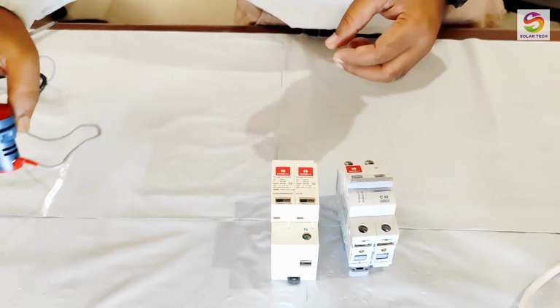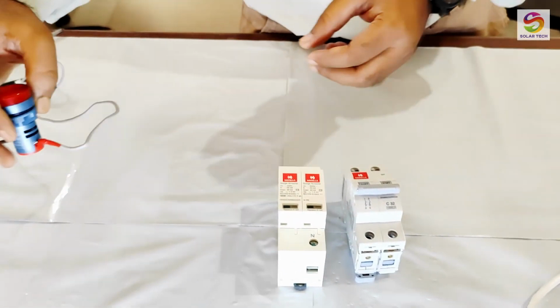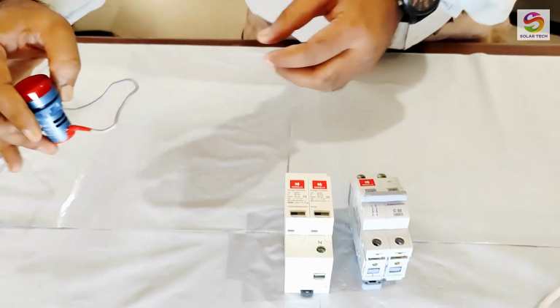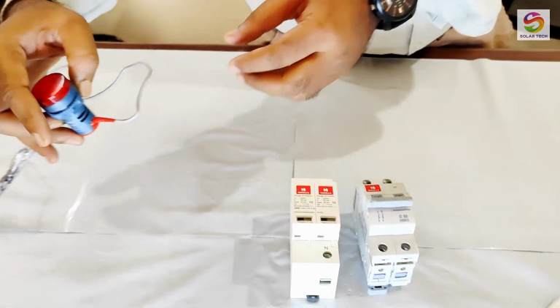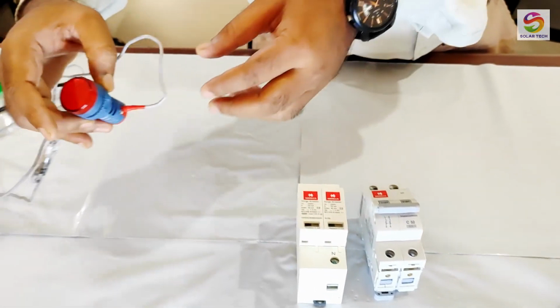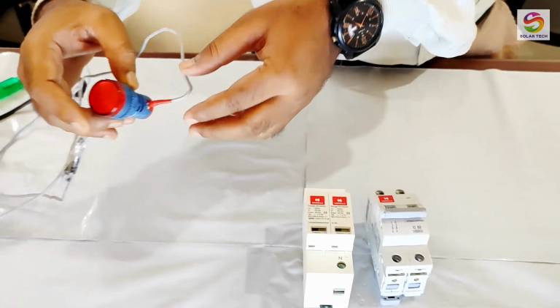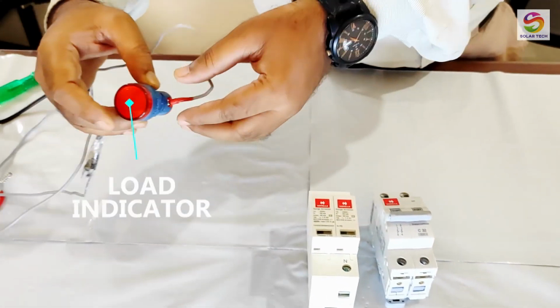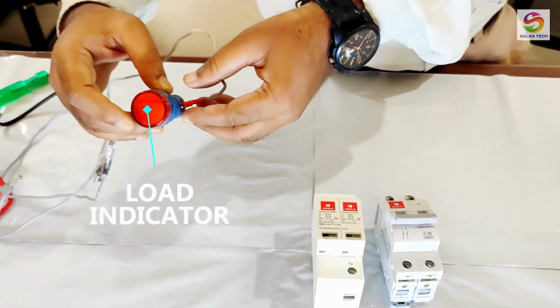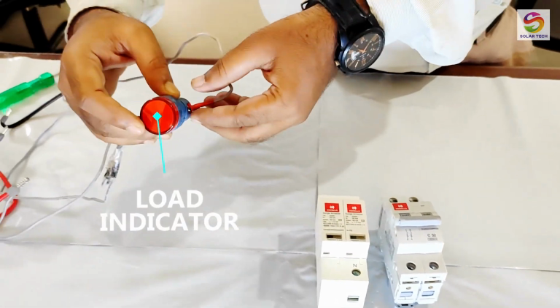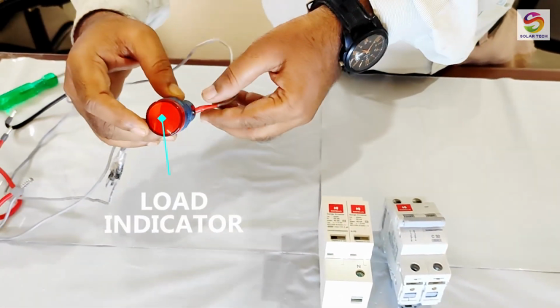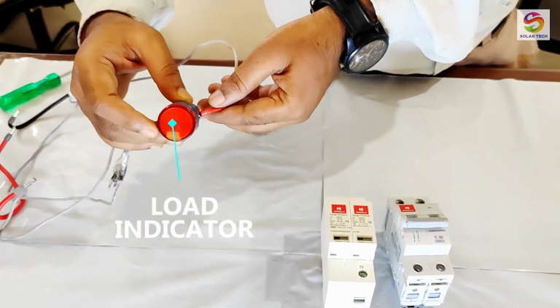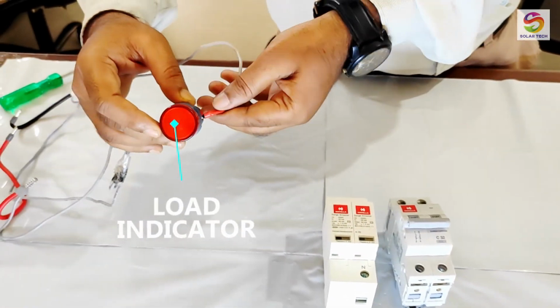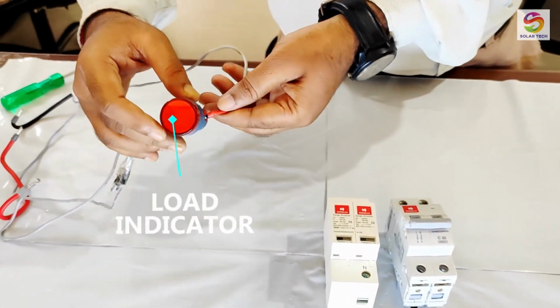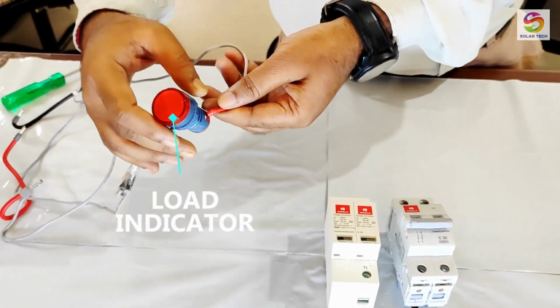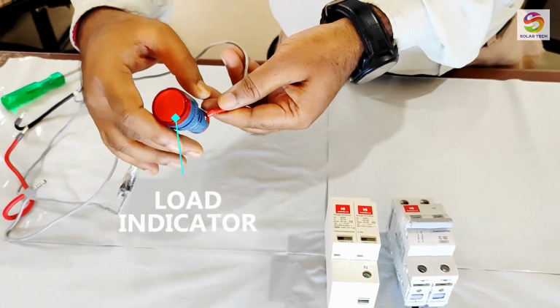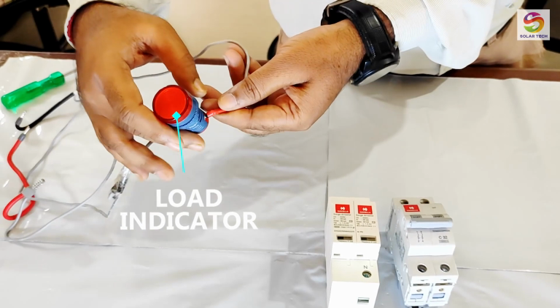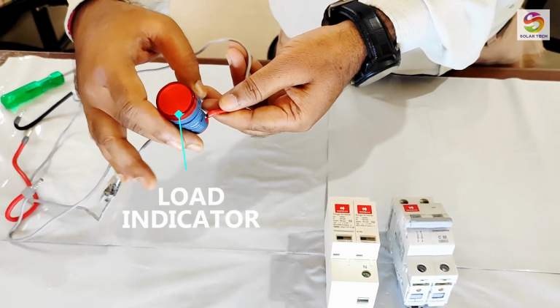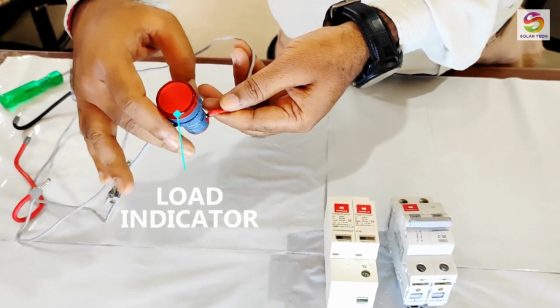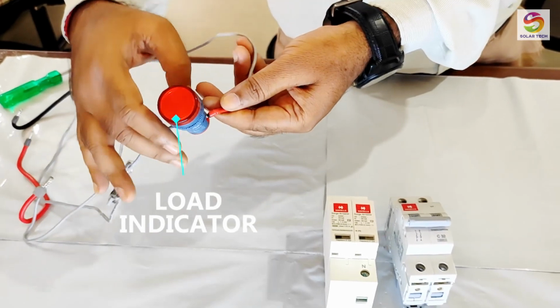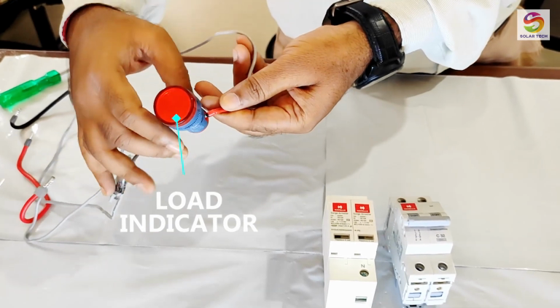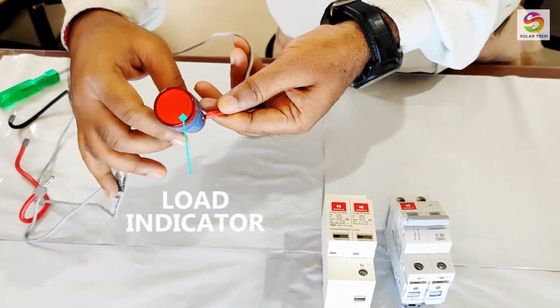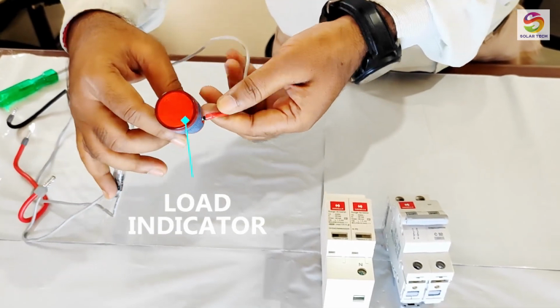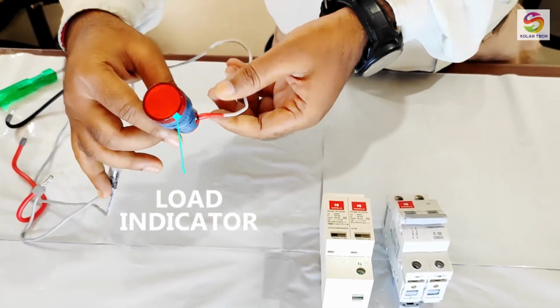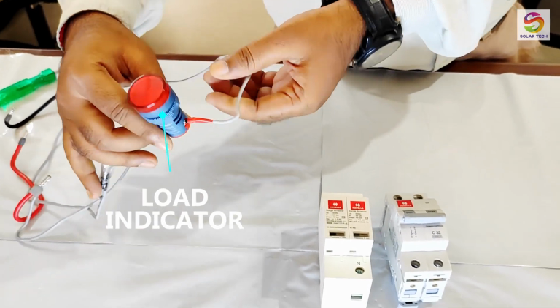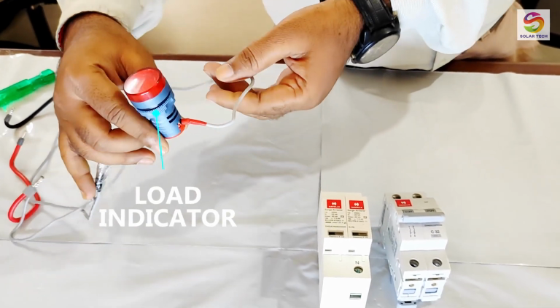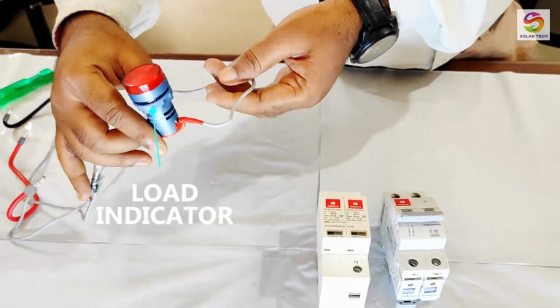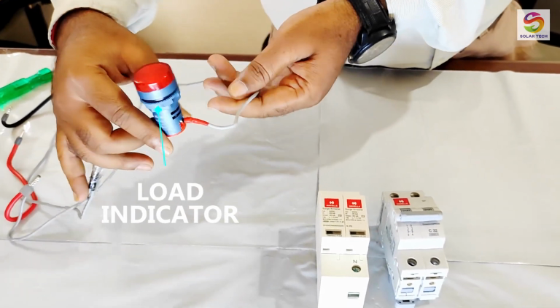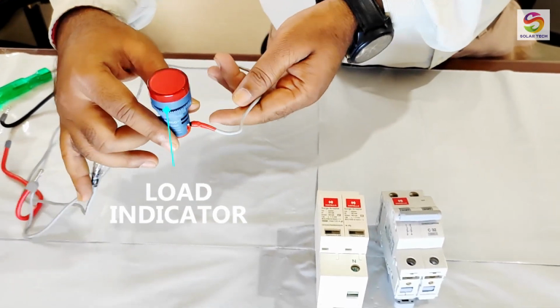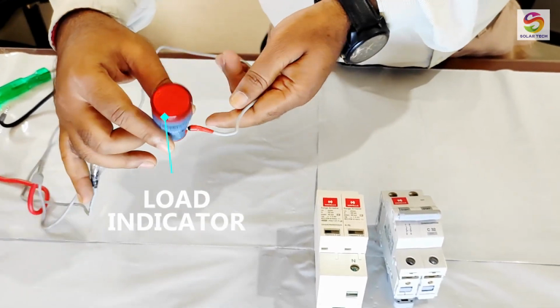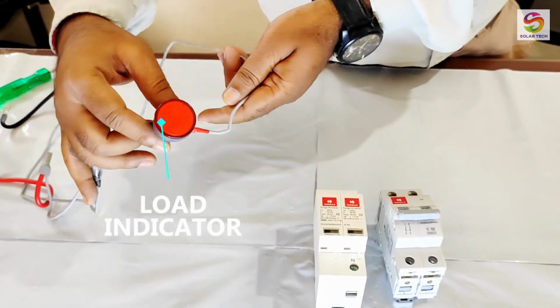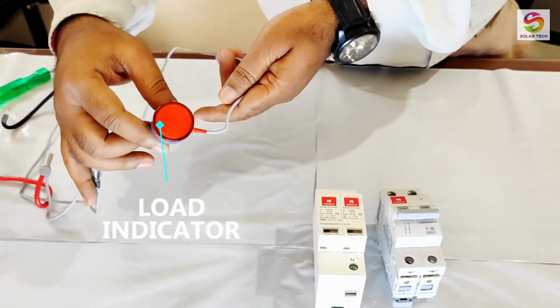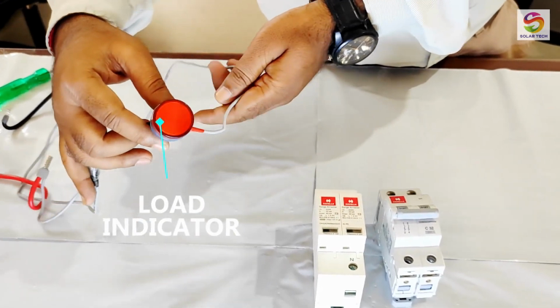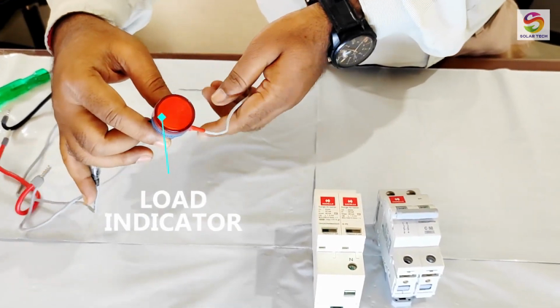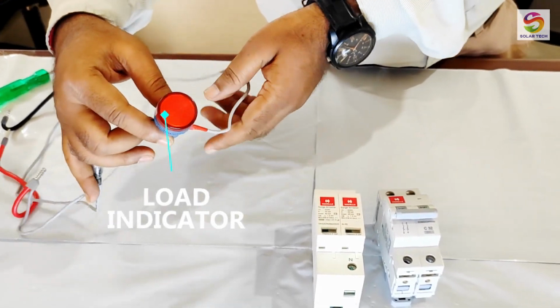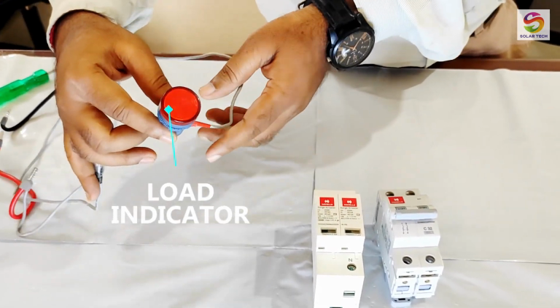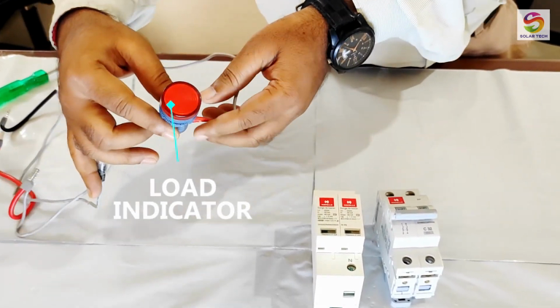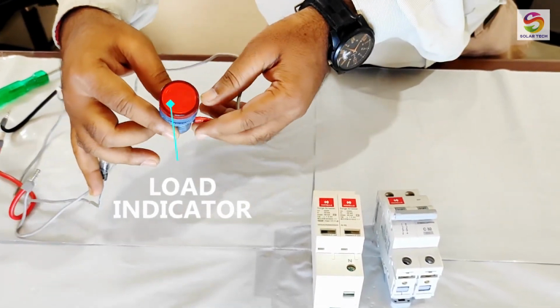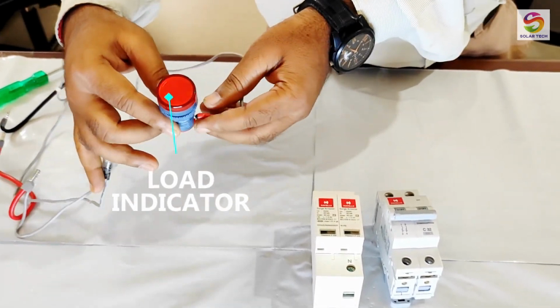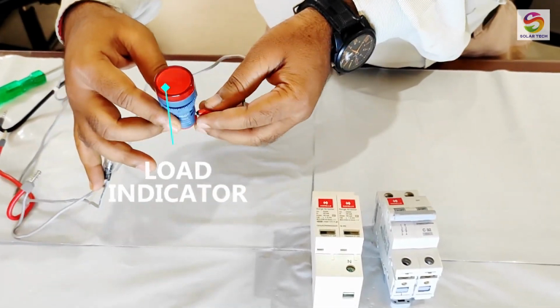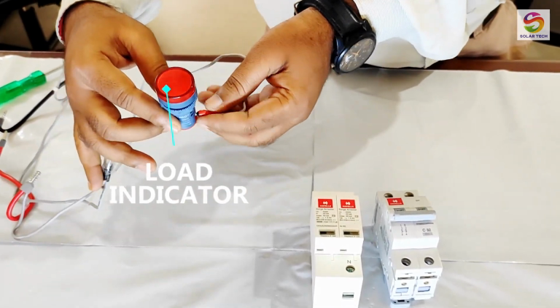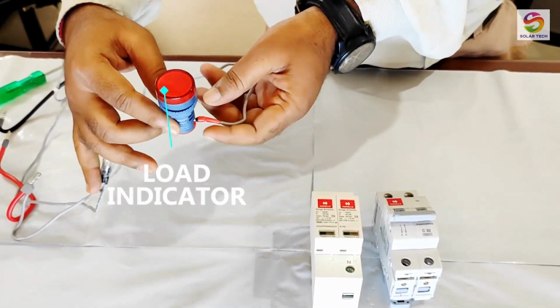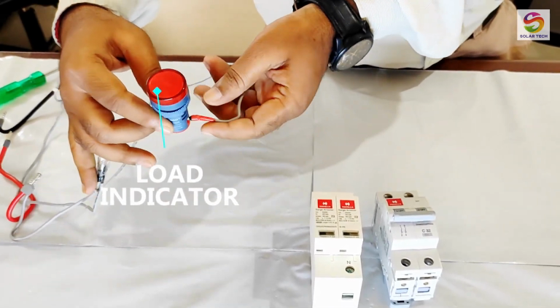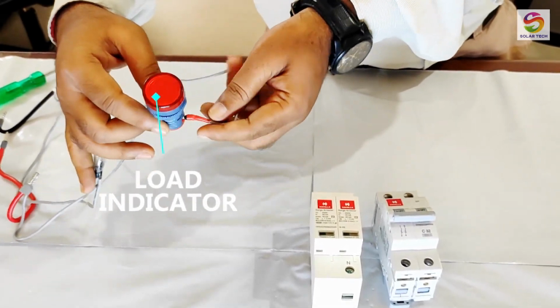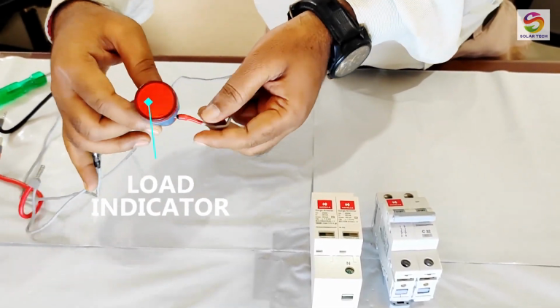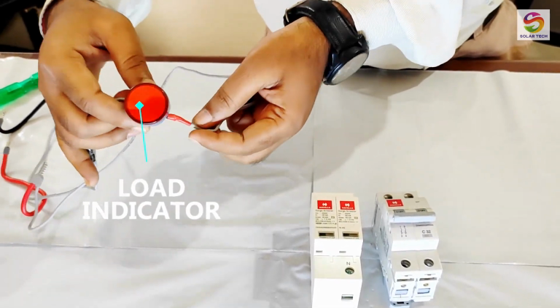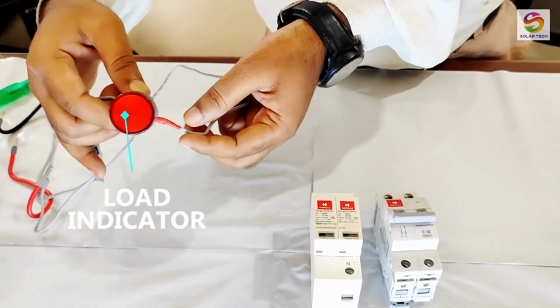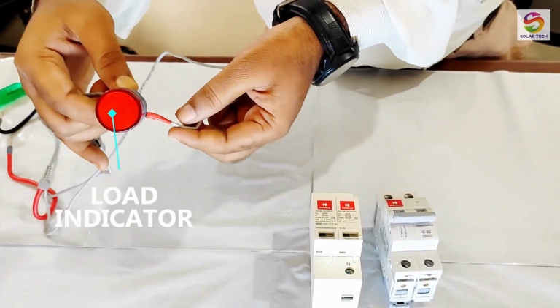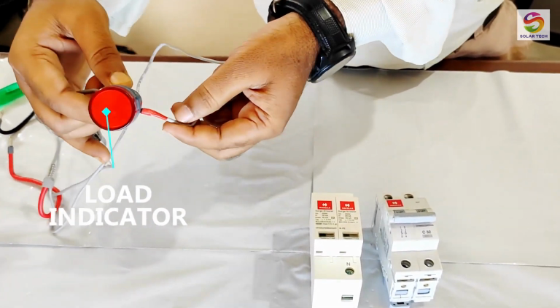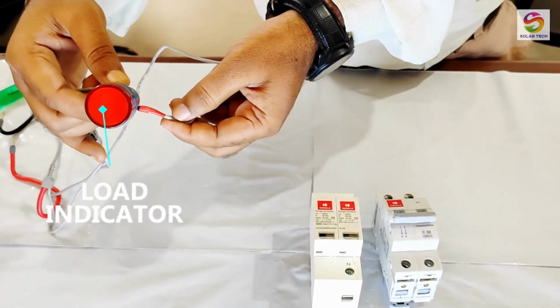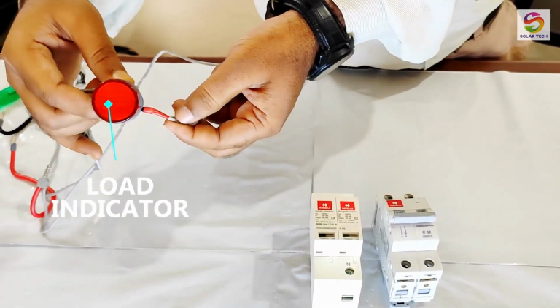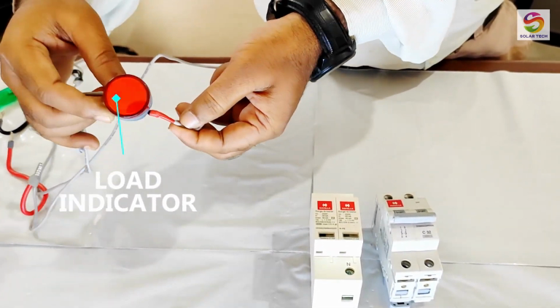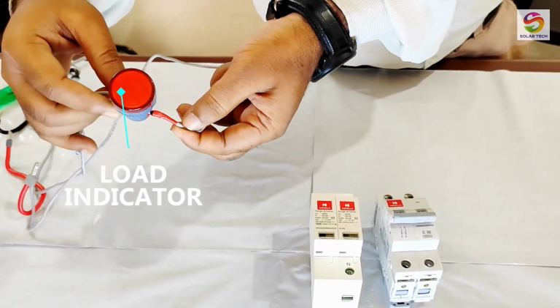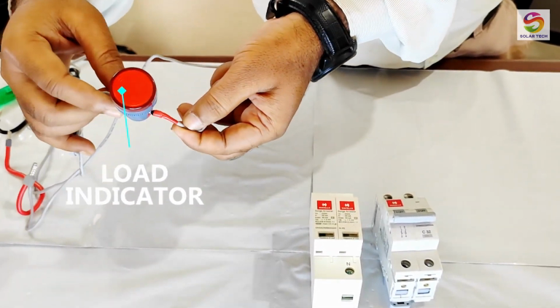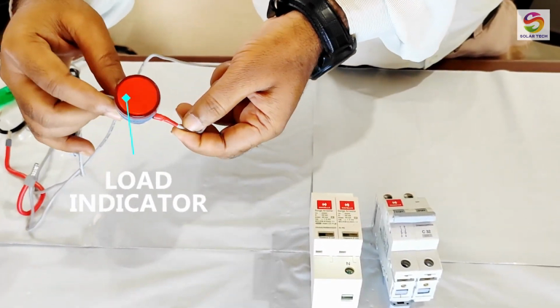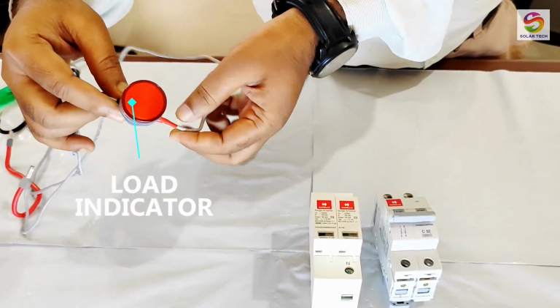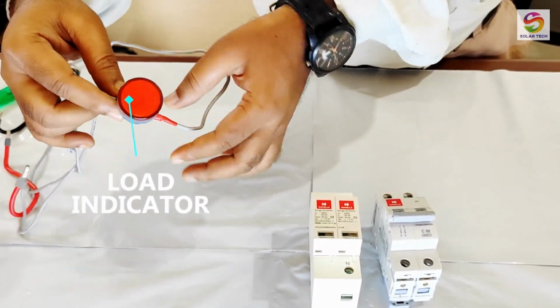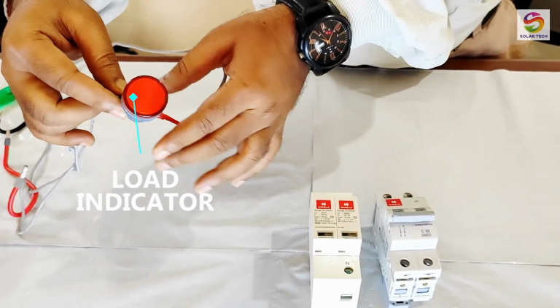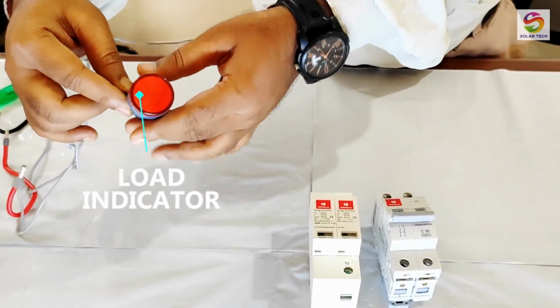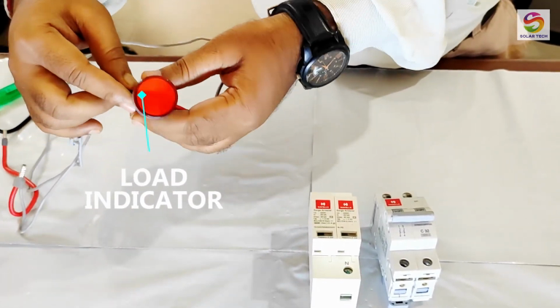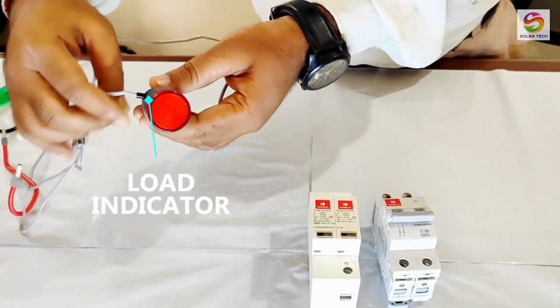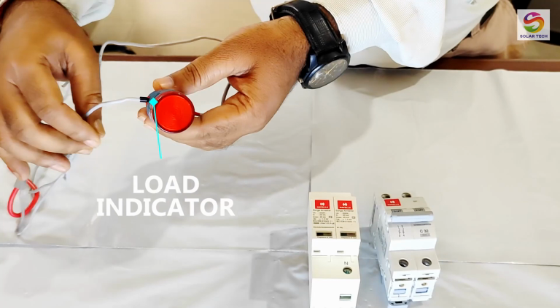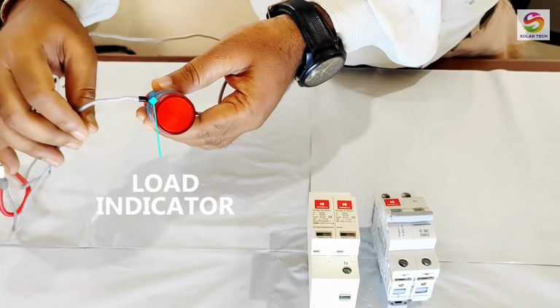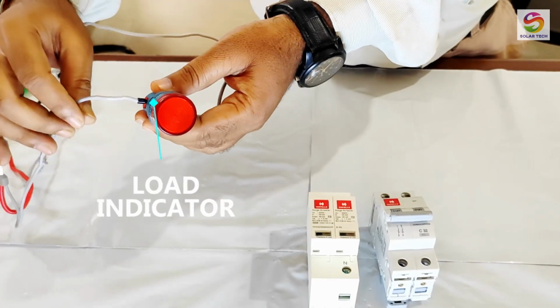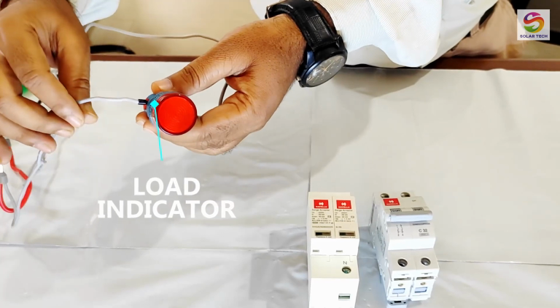This is an indicator lamp of 230V, used as a load in this circuit. It has line and neutral connections.